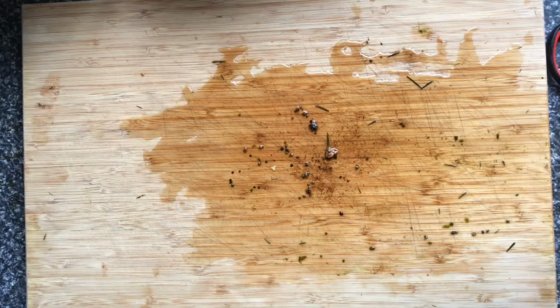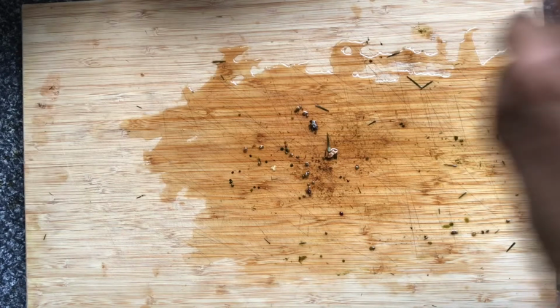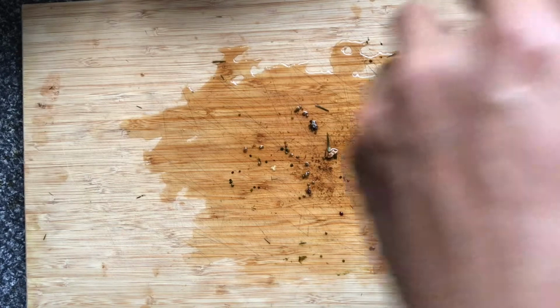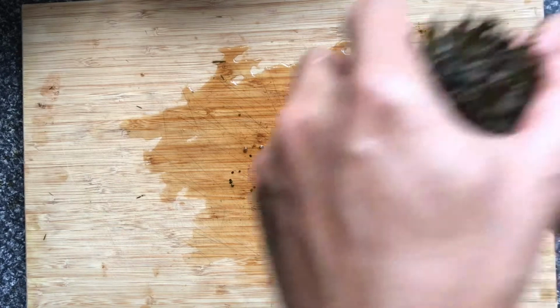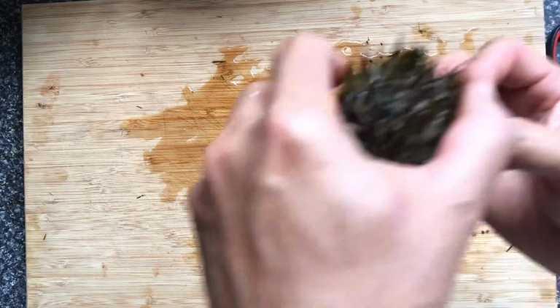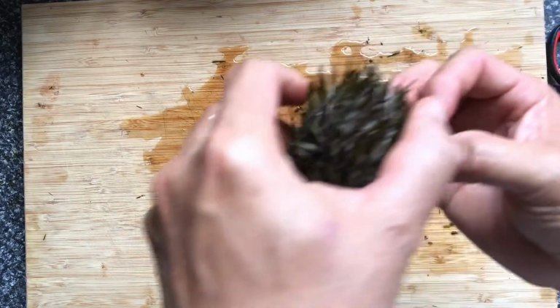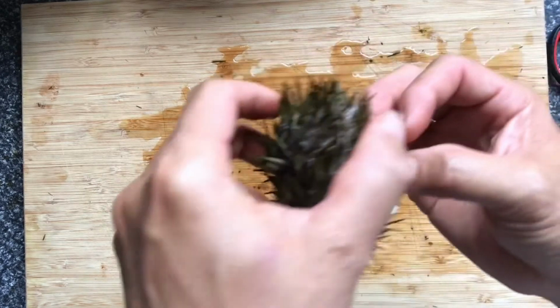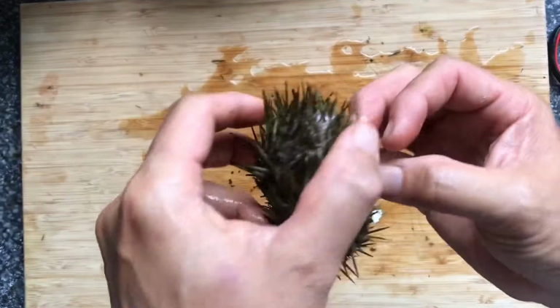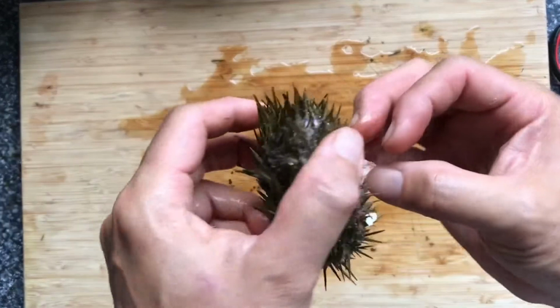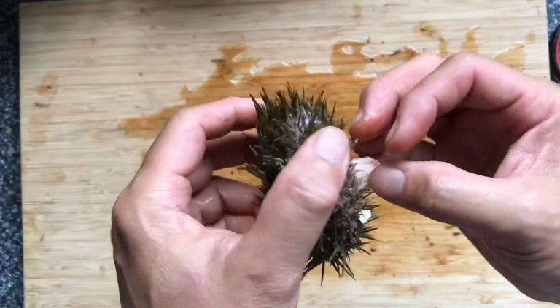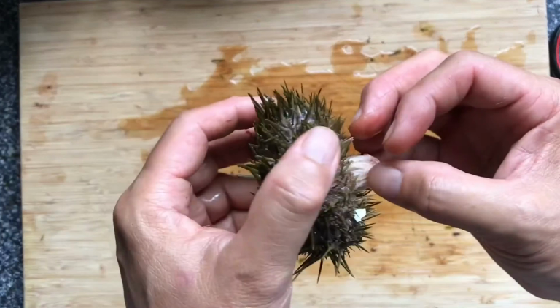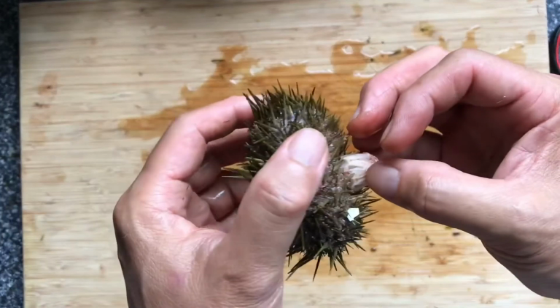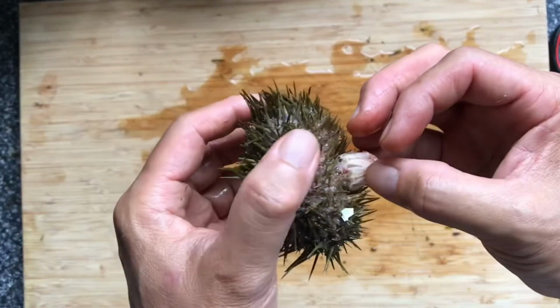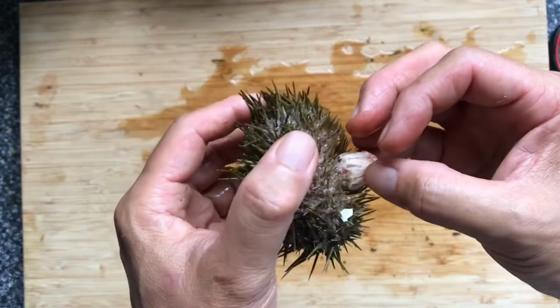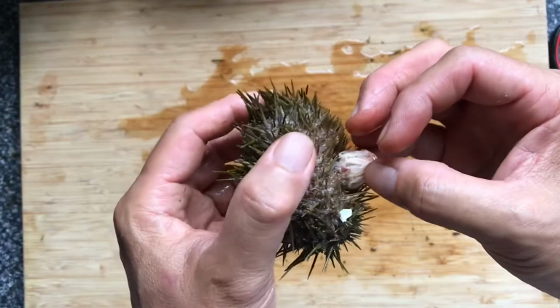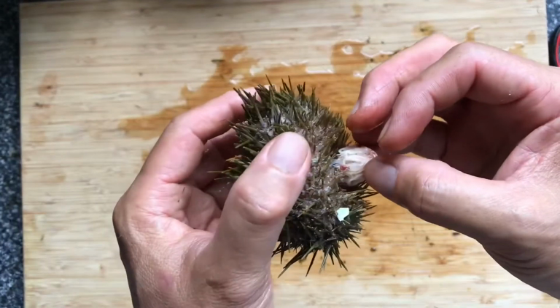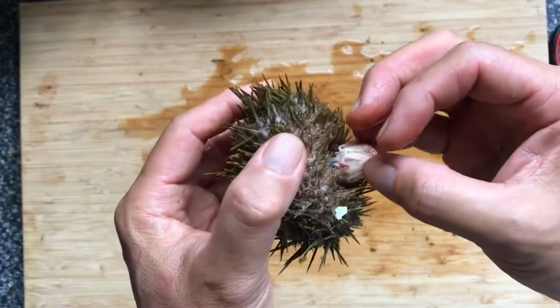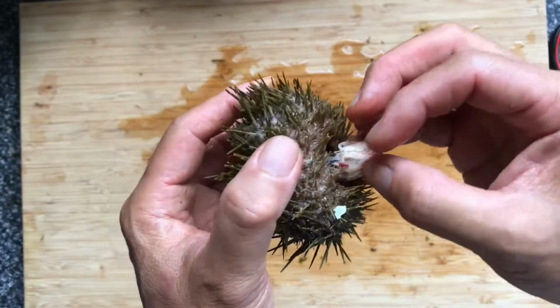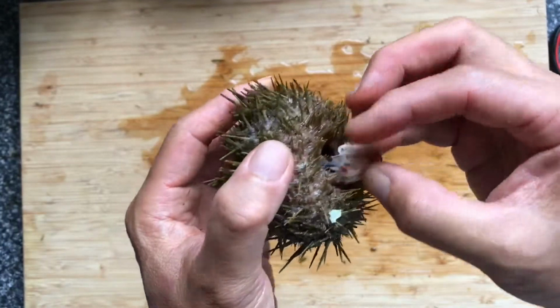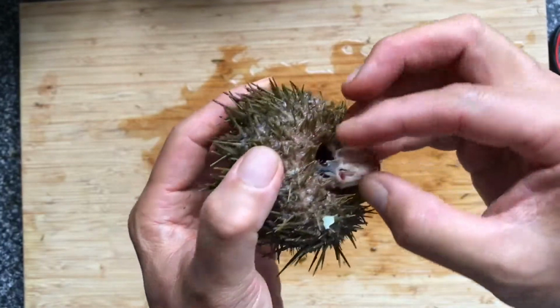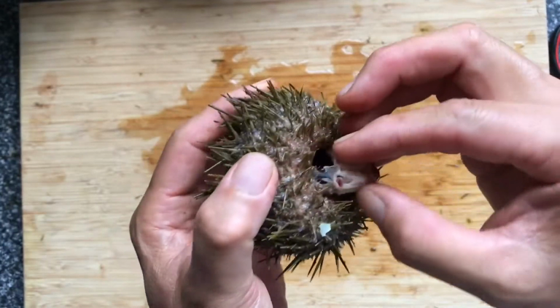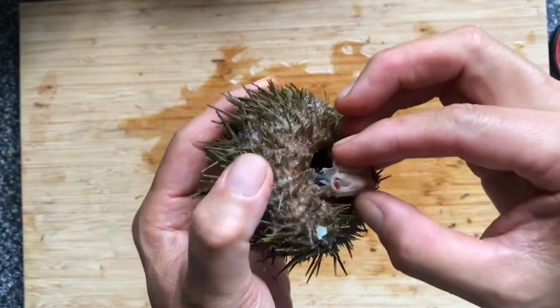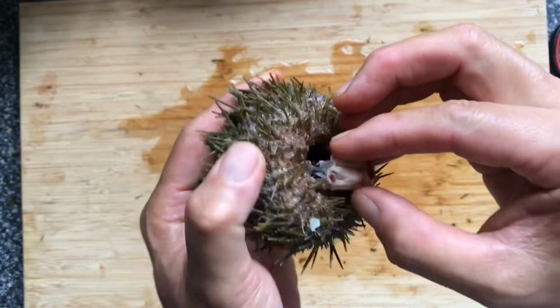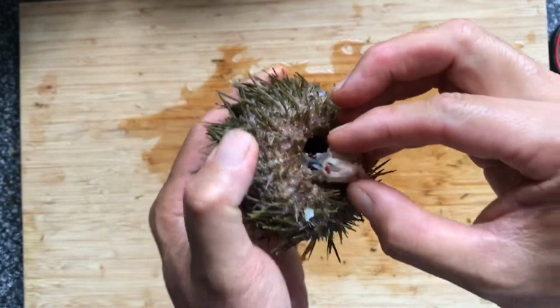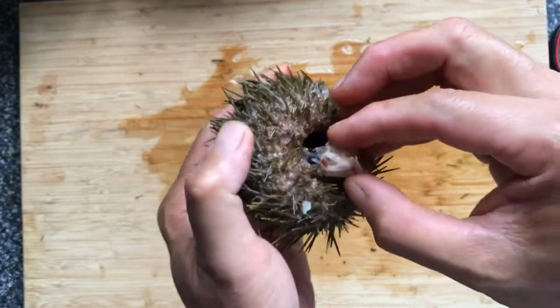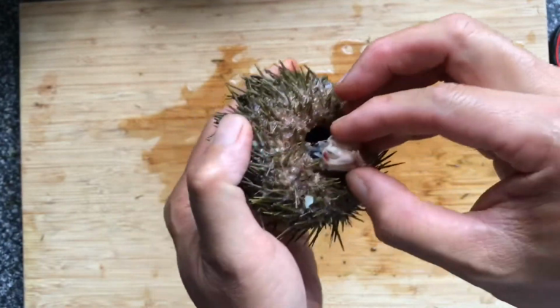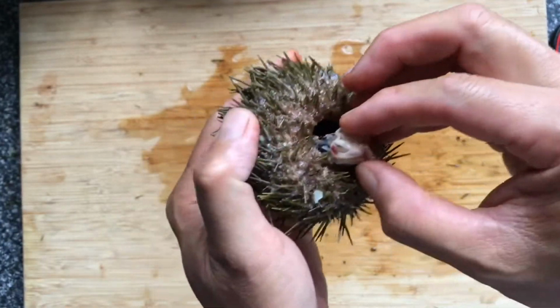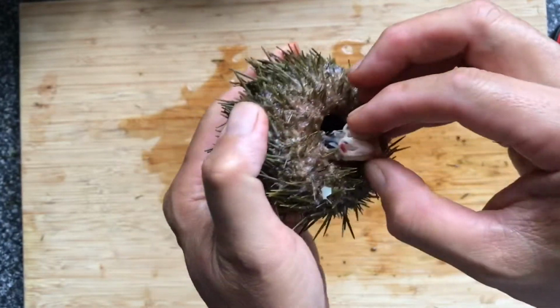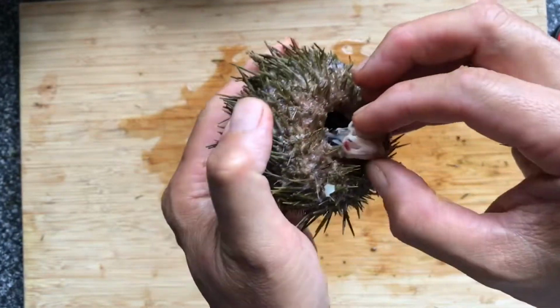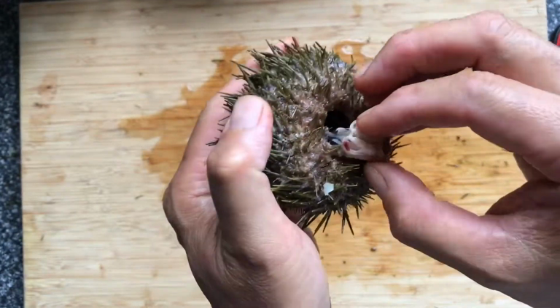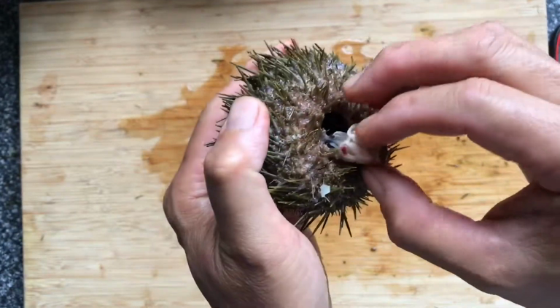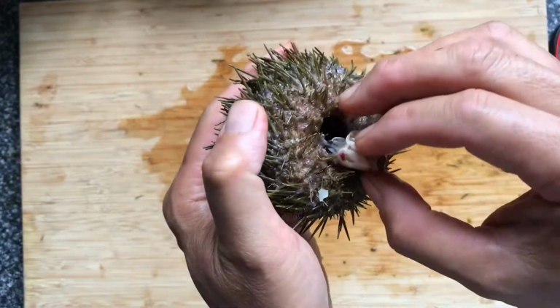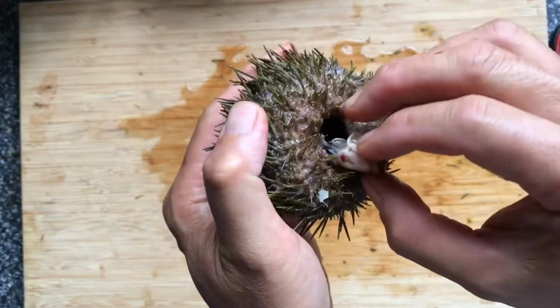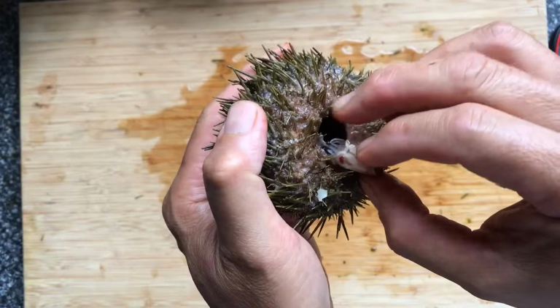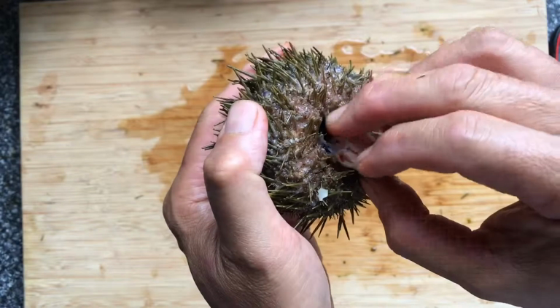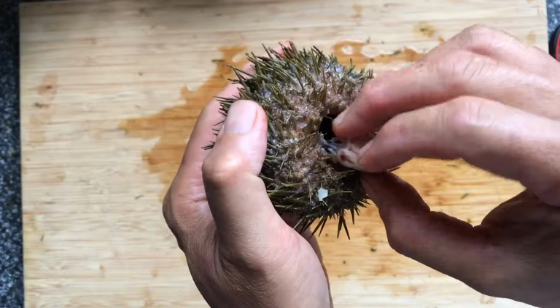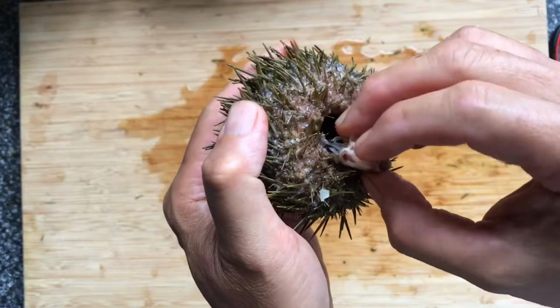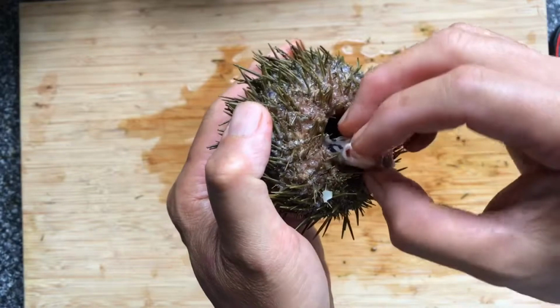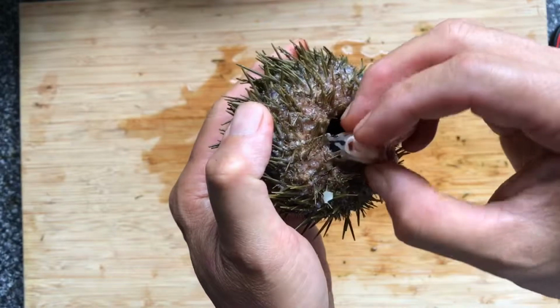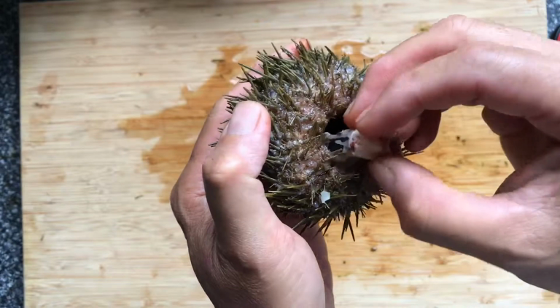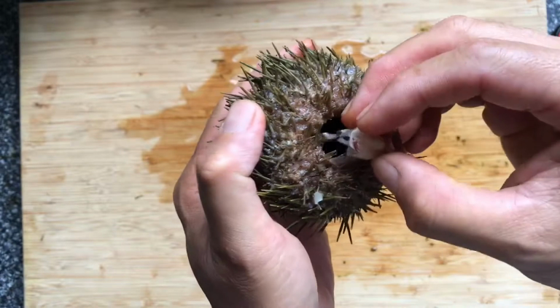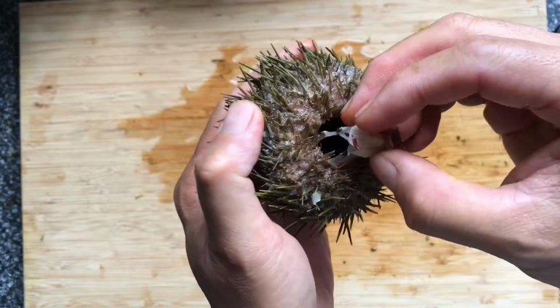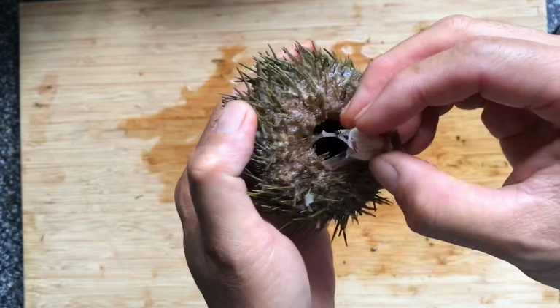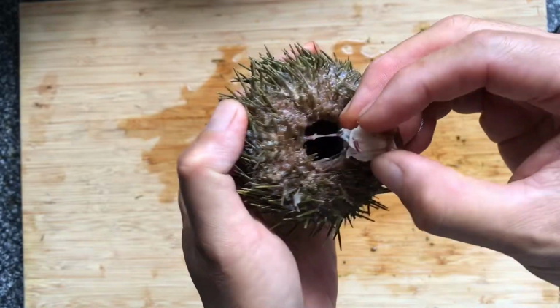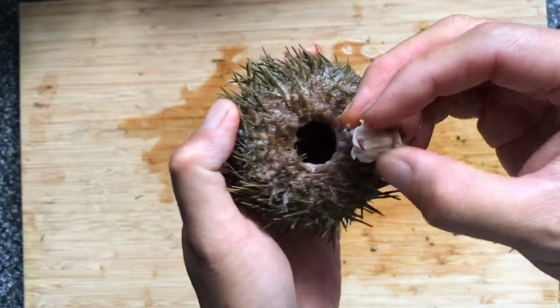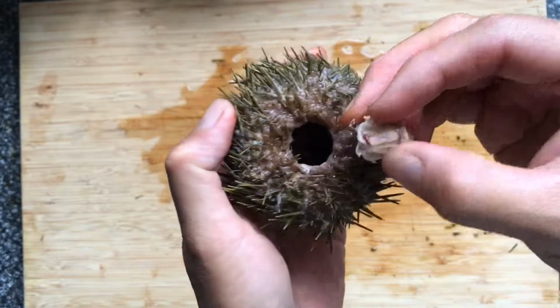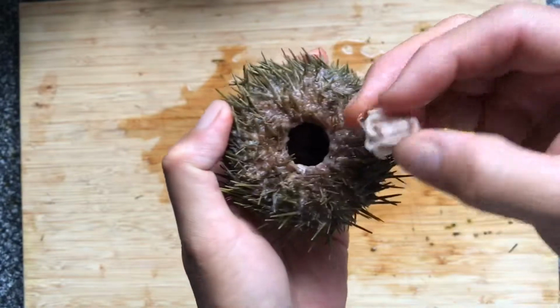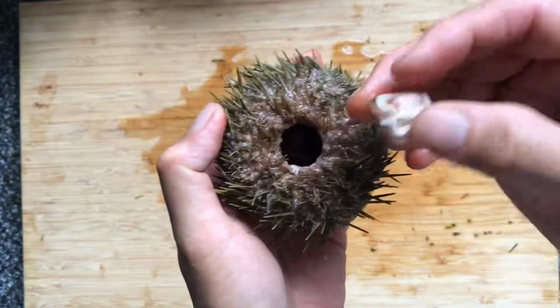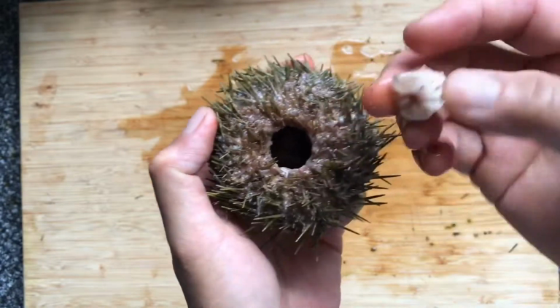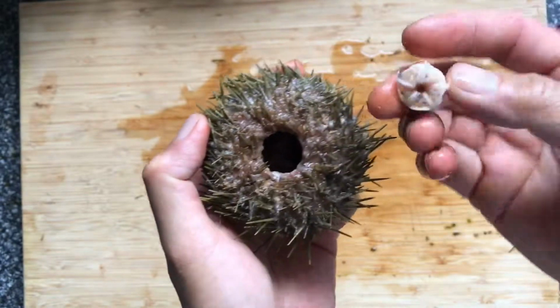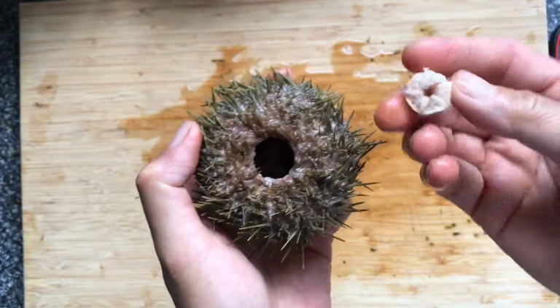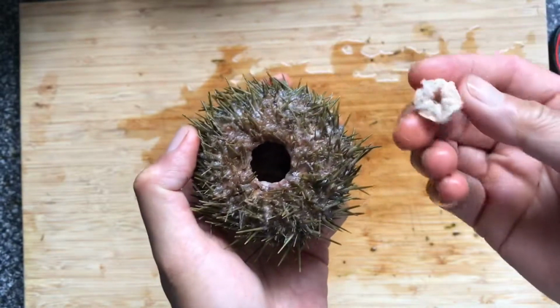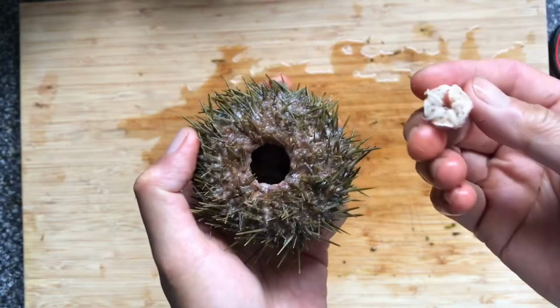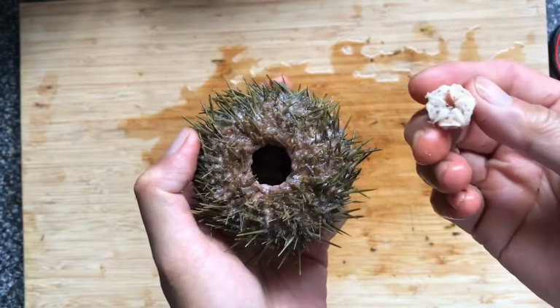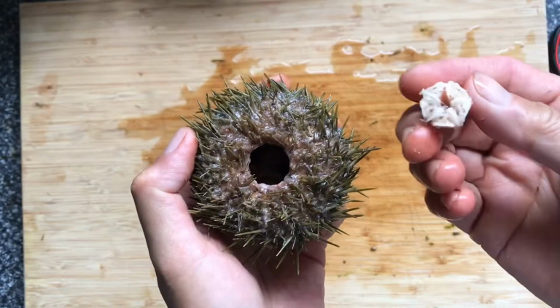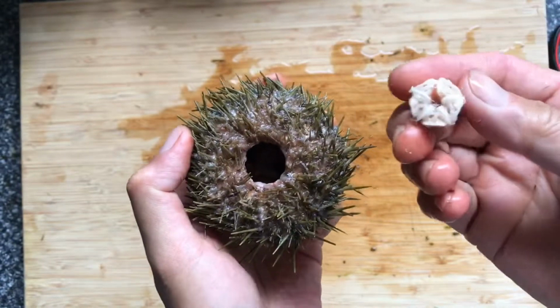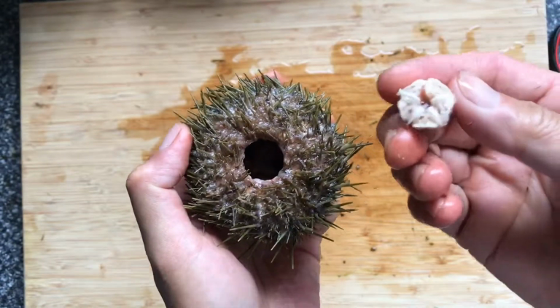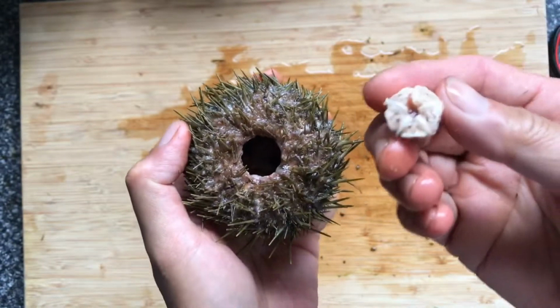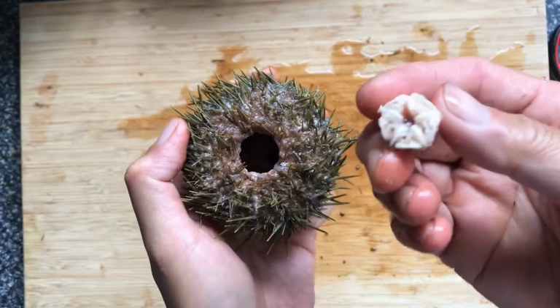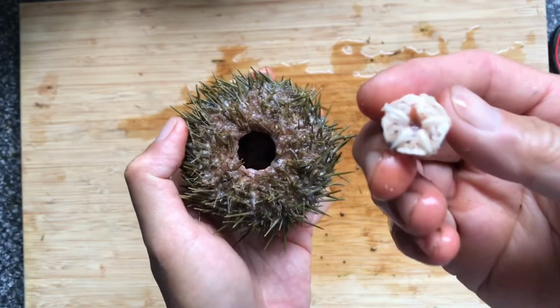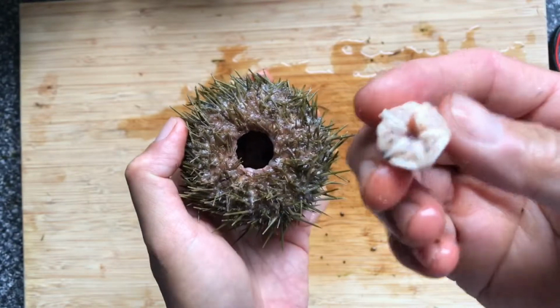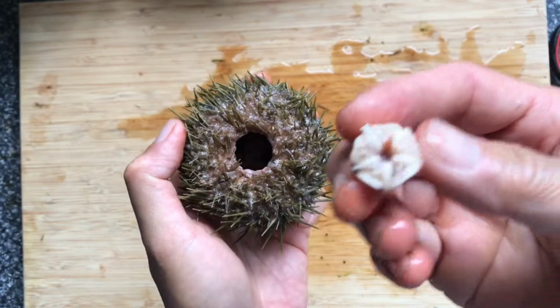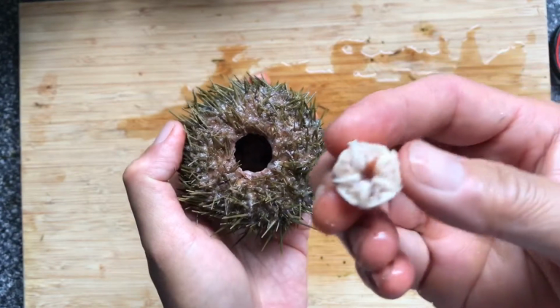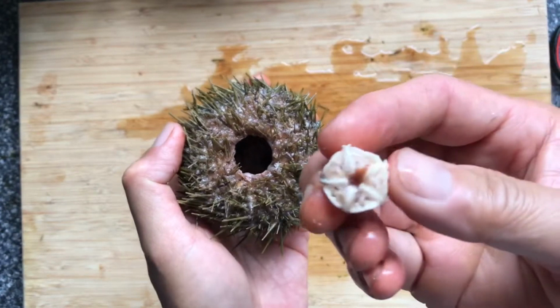Try and grab hold of the mouth part, and pull it straight up. This is the mouth part.